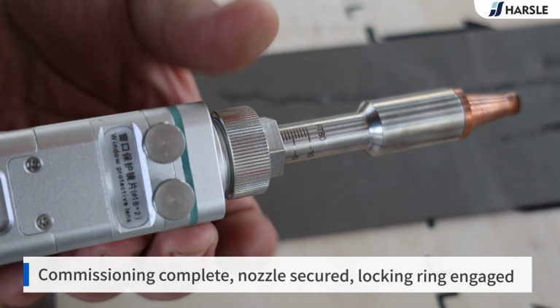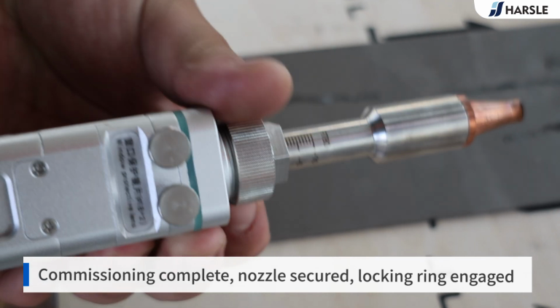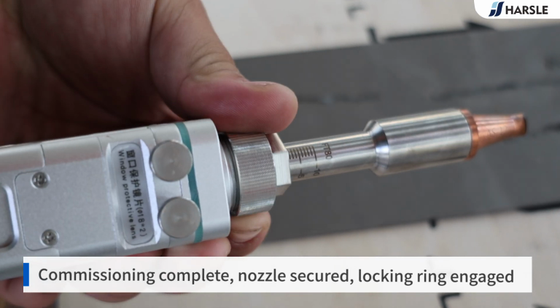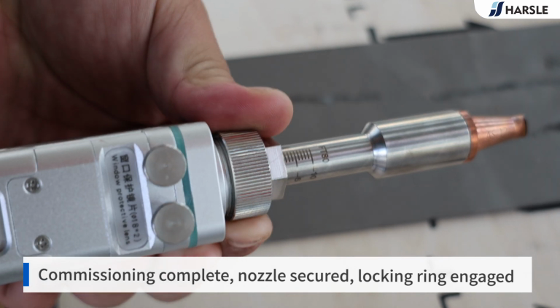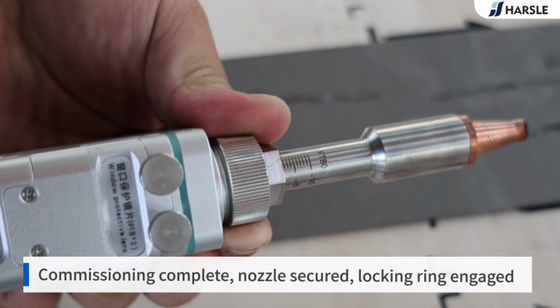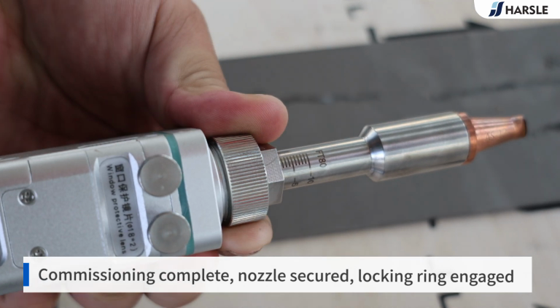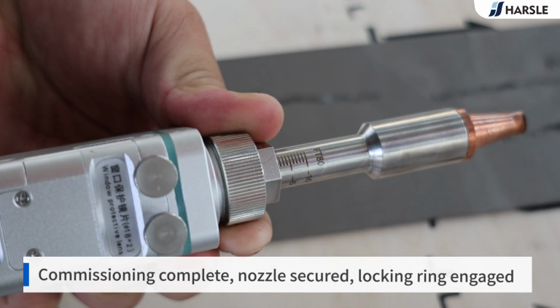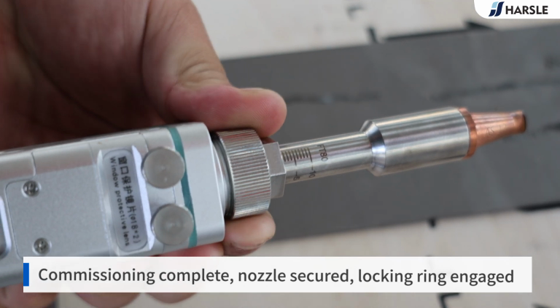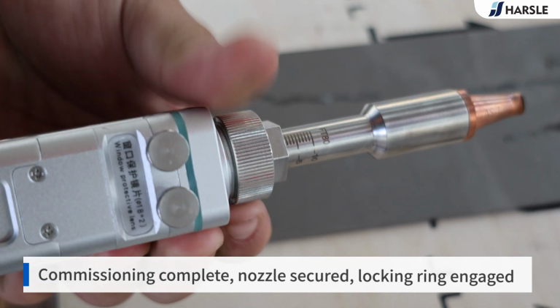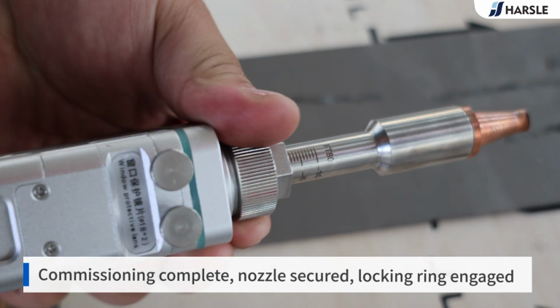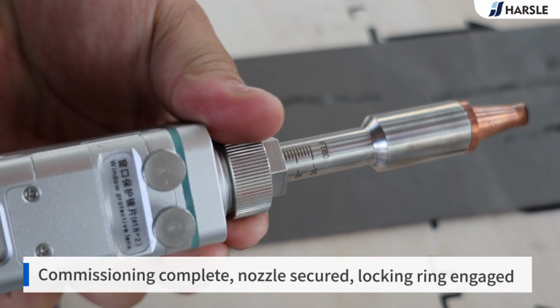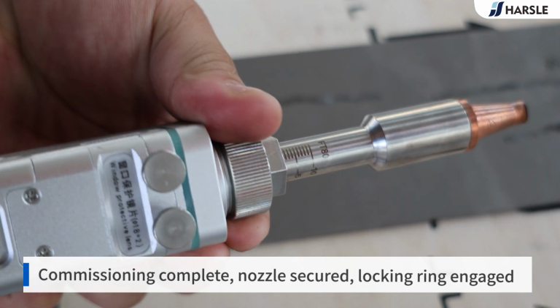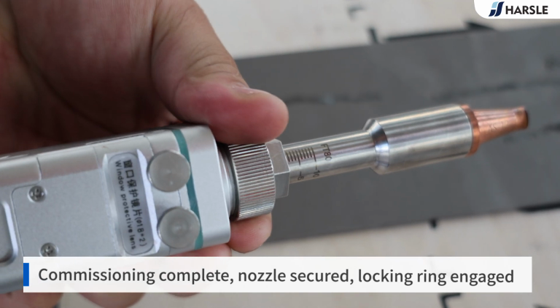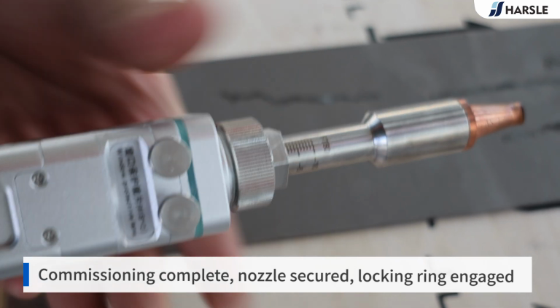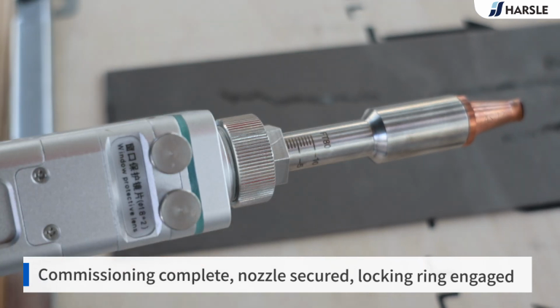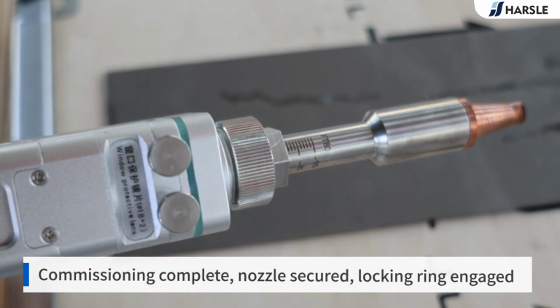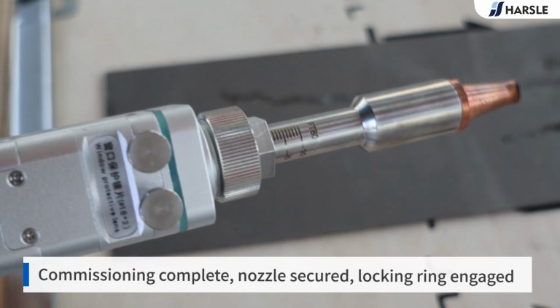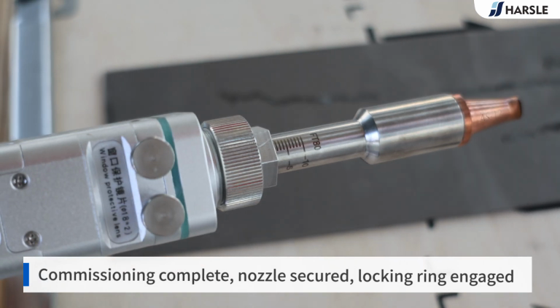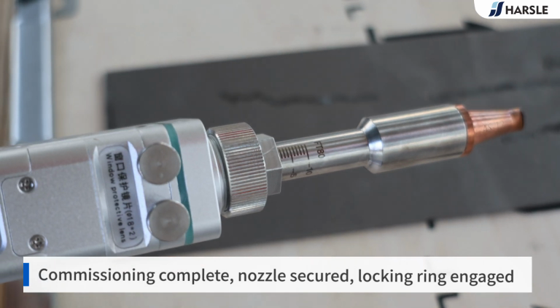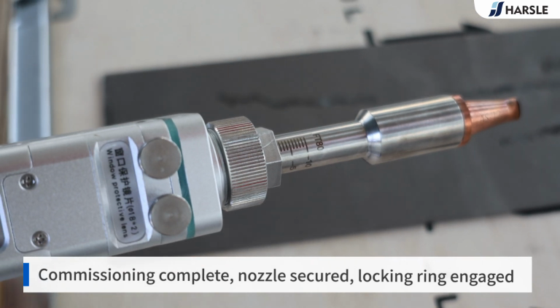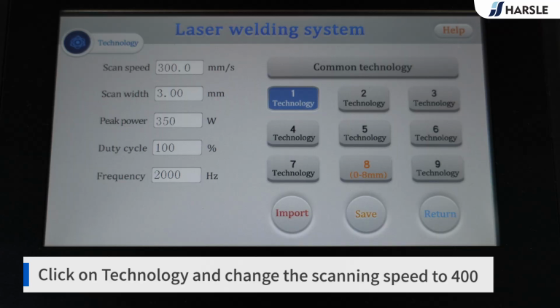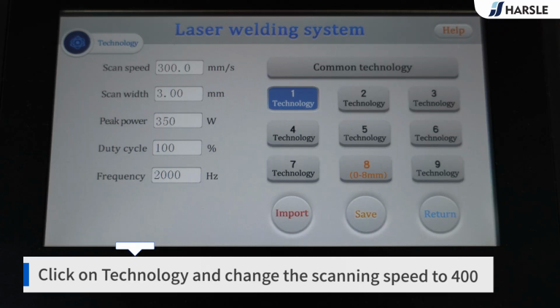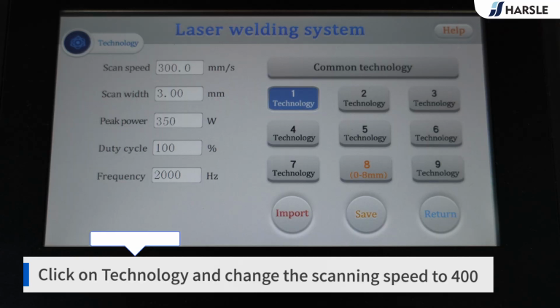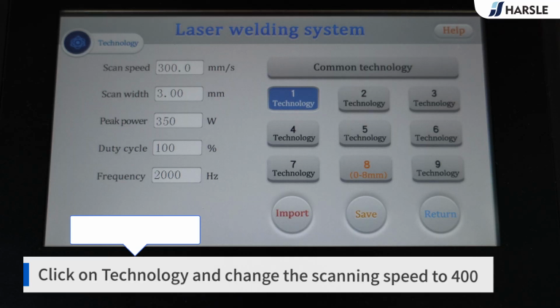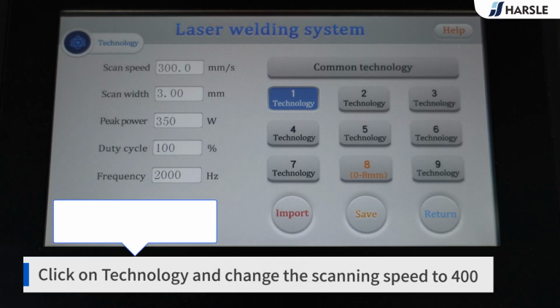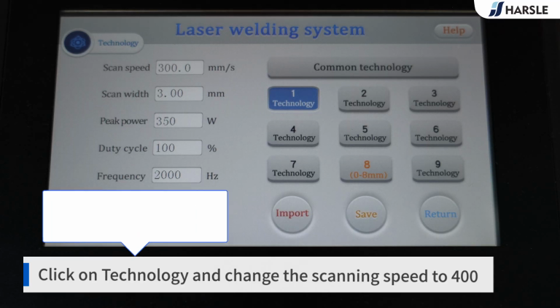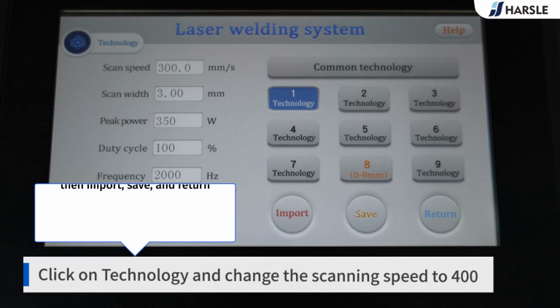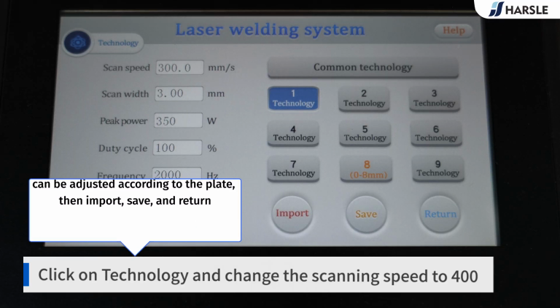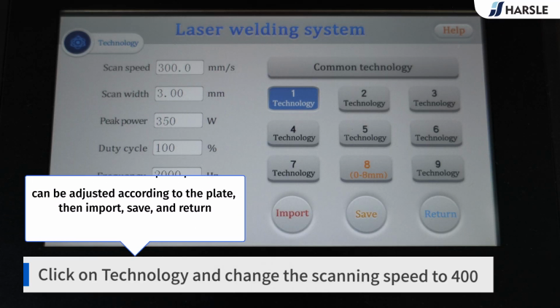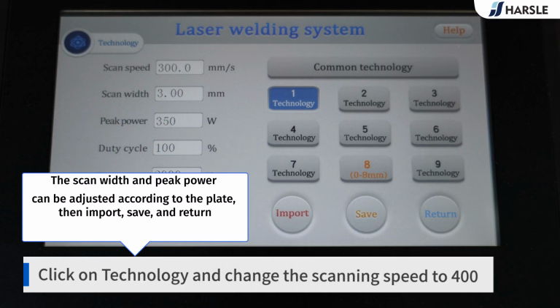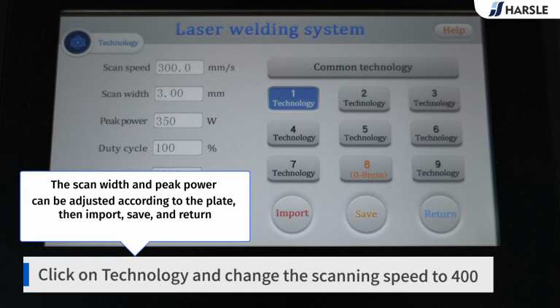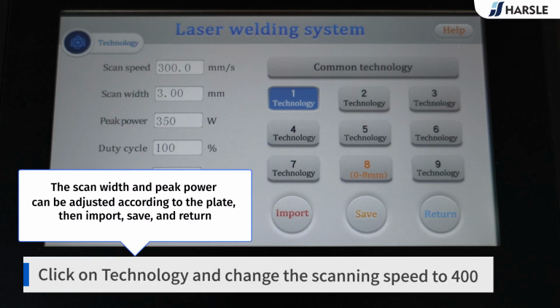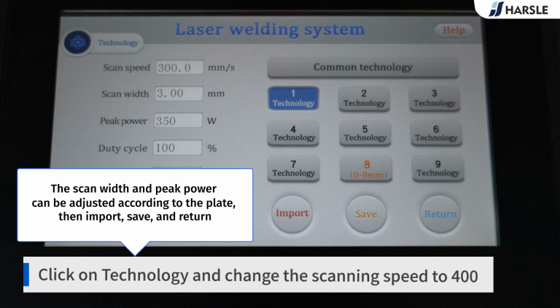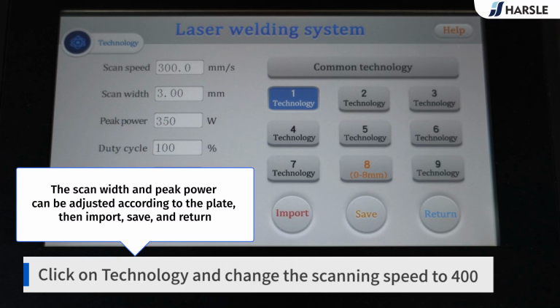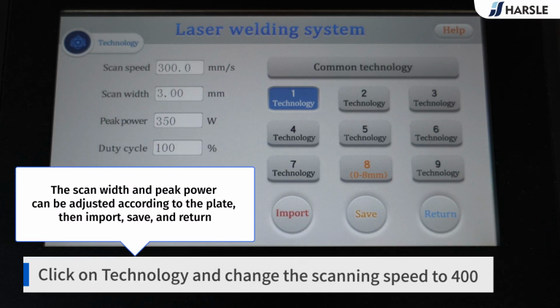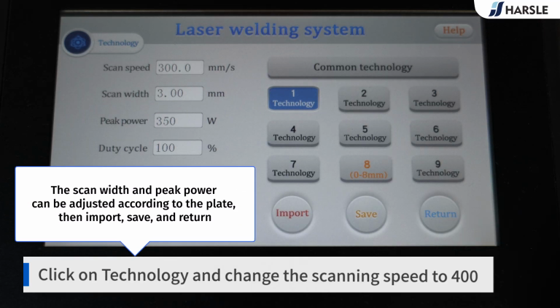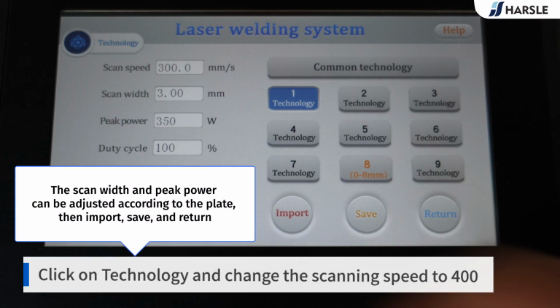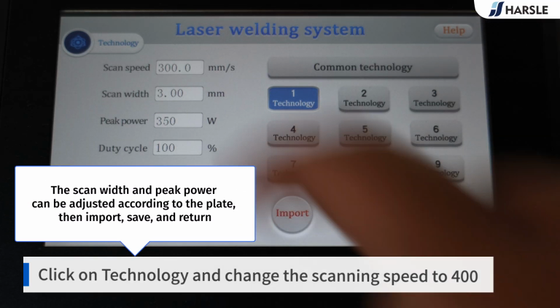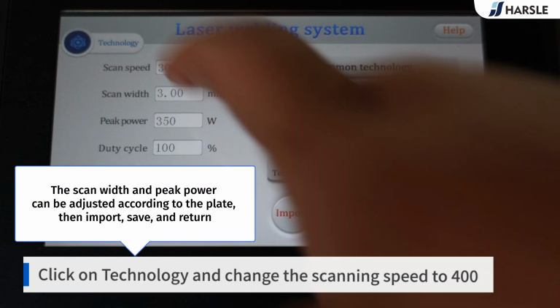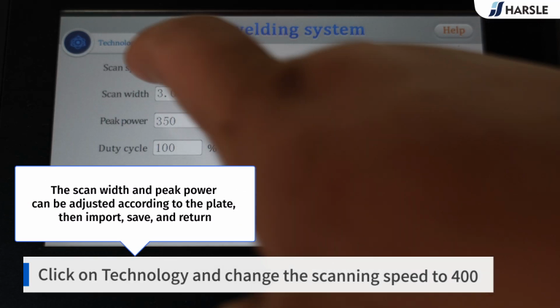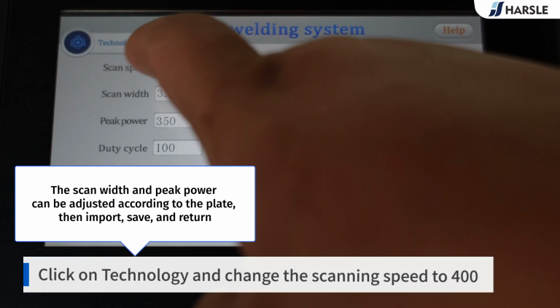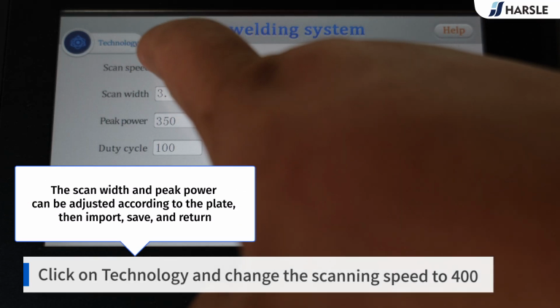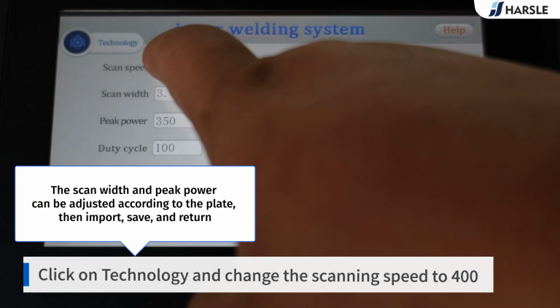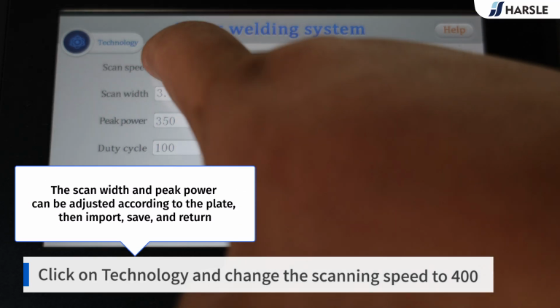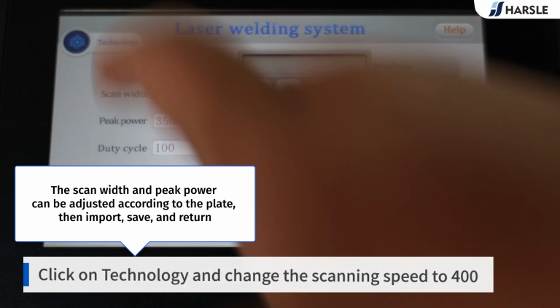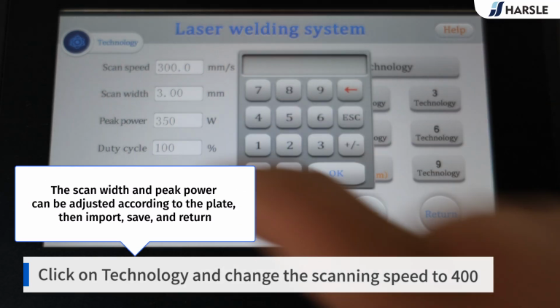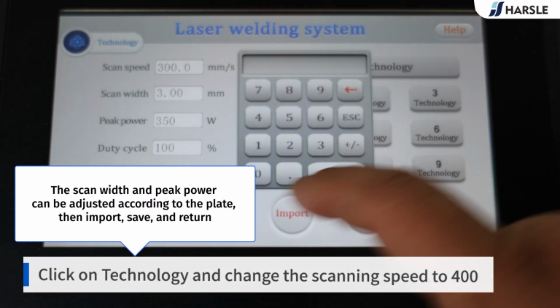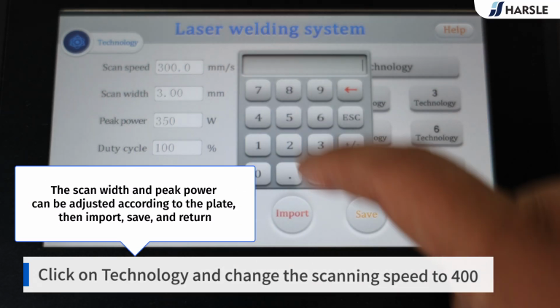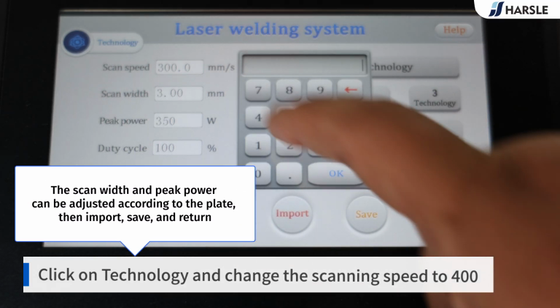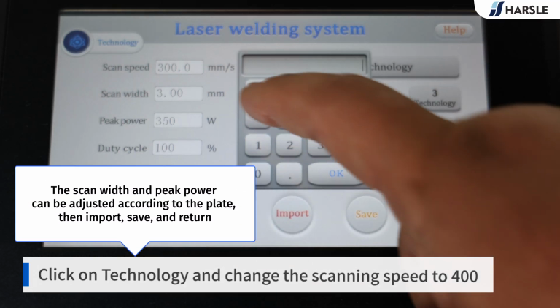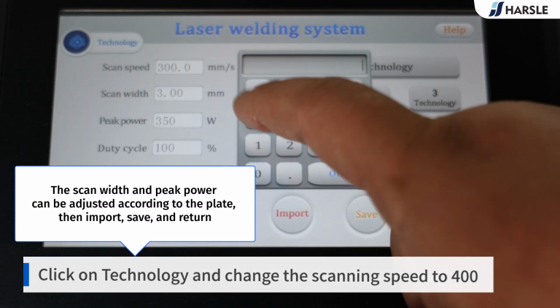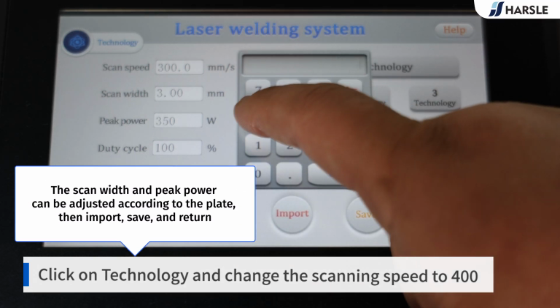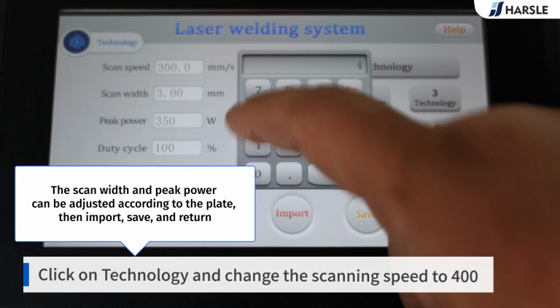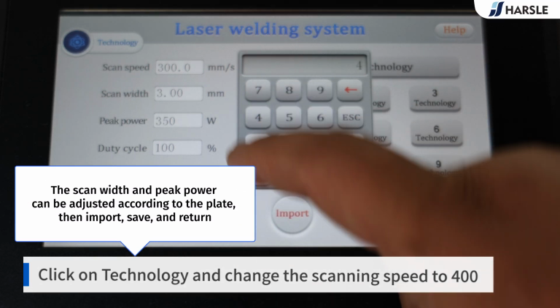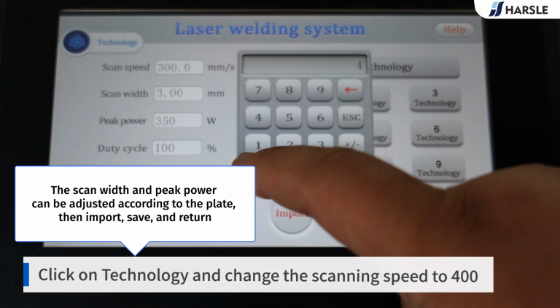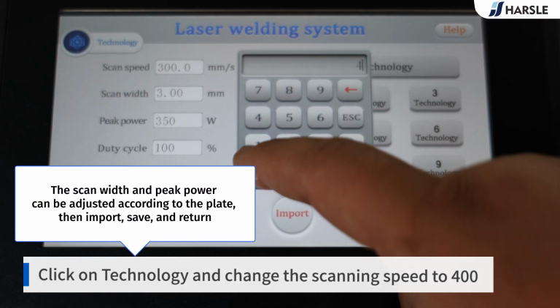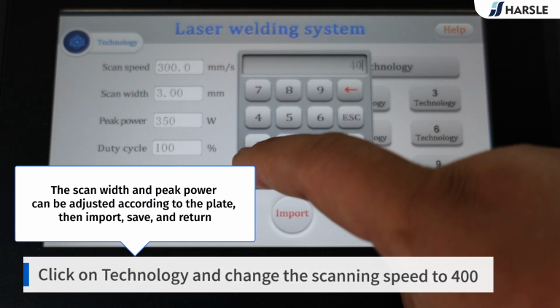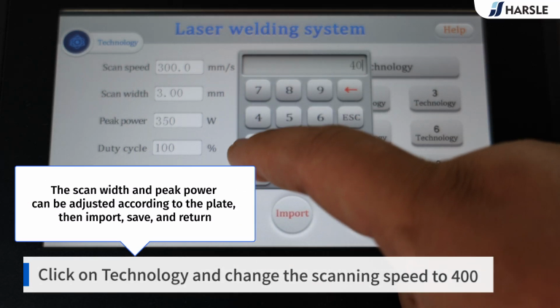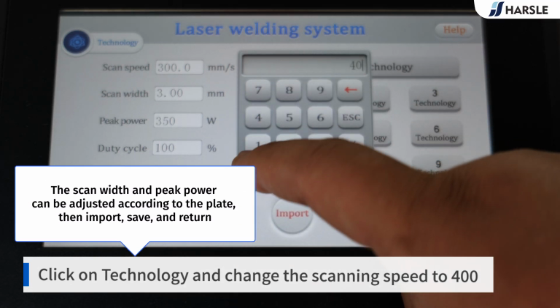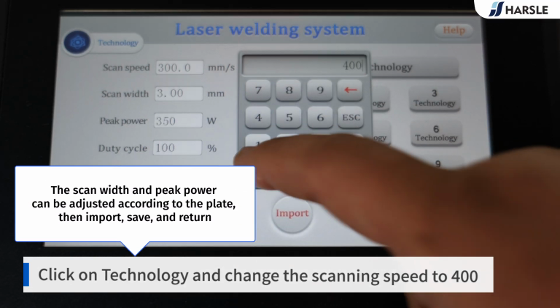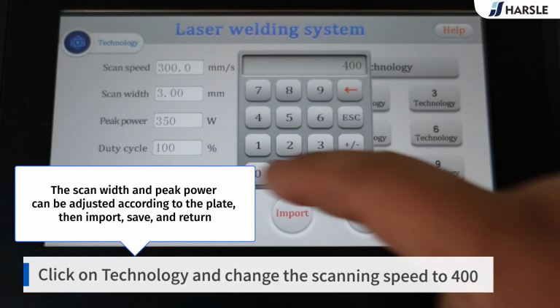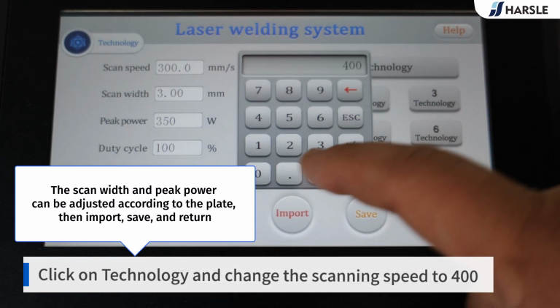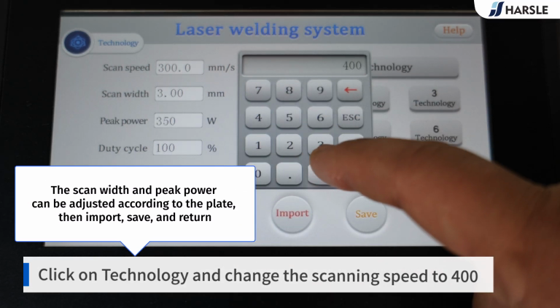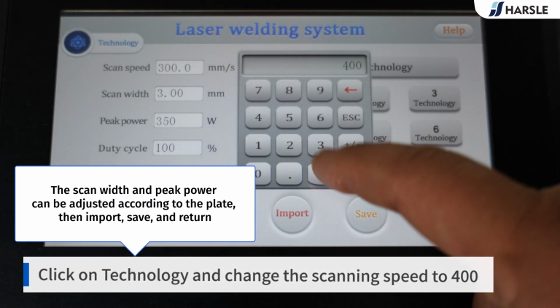Ensure the nozzle is secured and the locking ring is engaged. The scan width and peak power can be adjusted according to the plate thickness. Then import, save, and return.